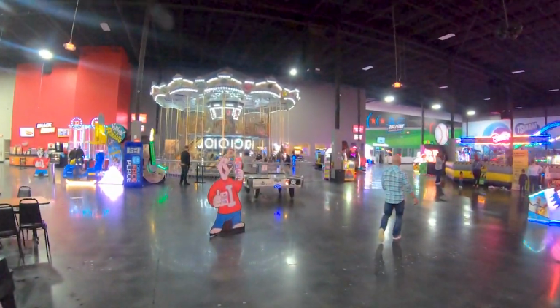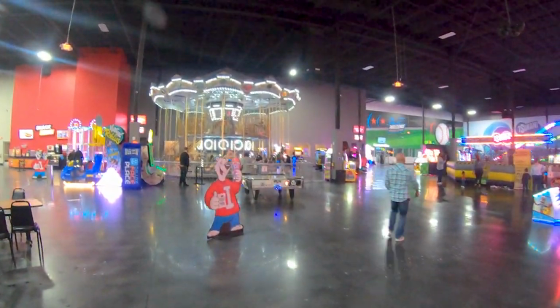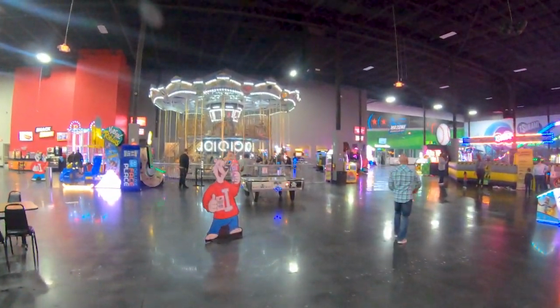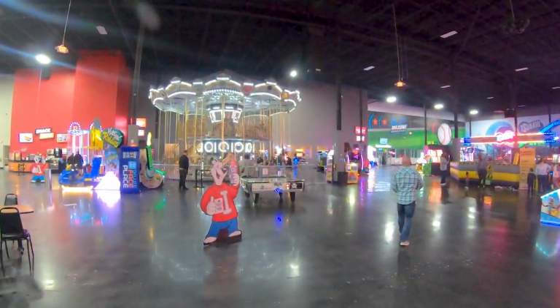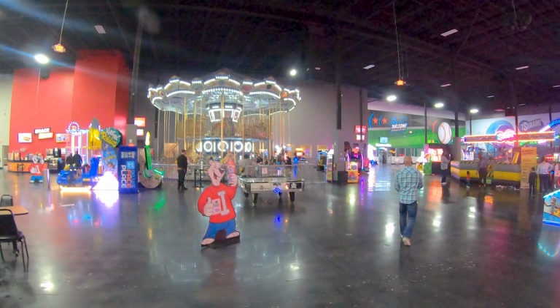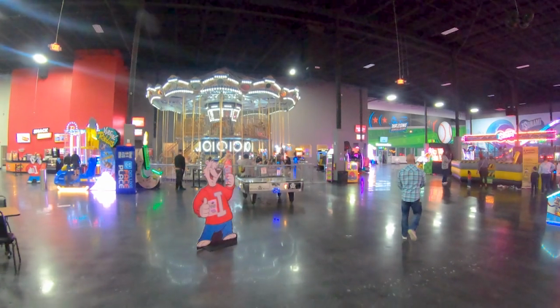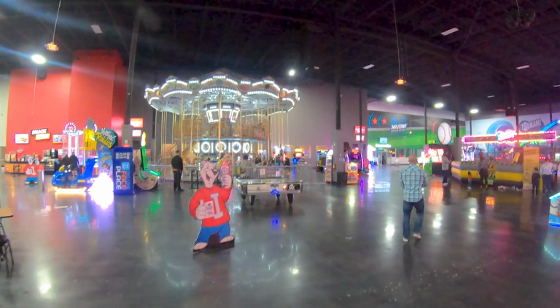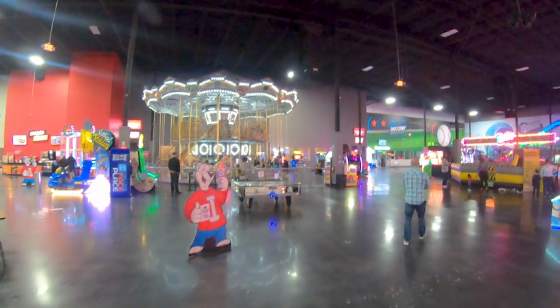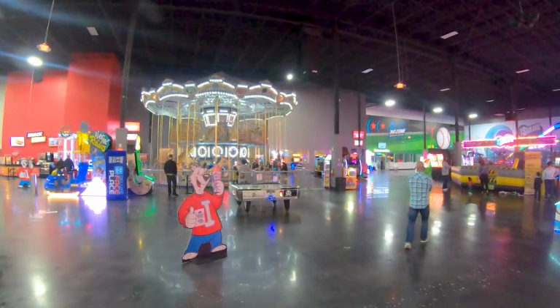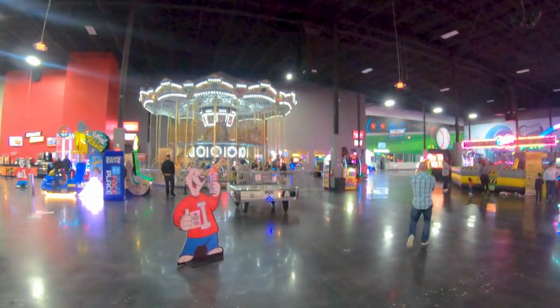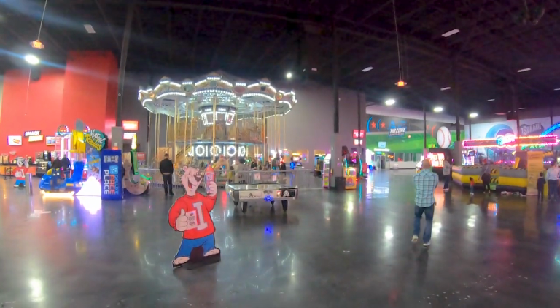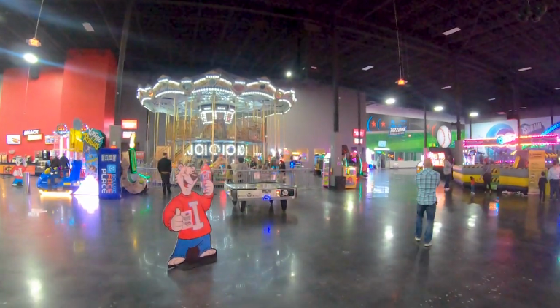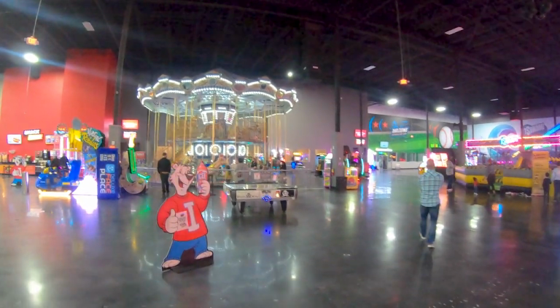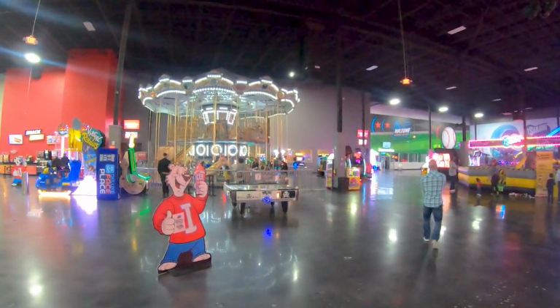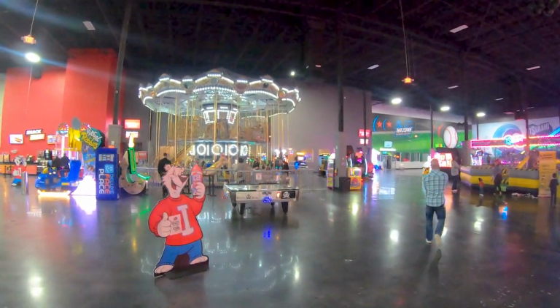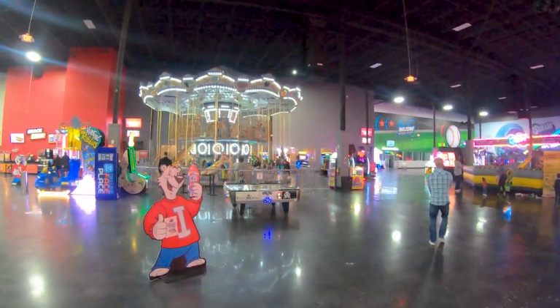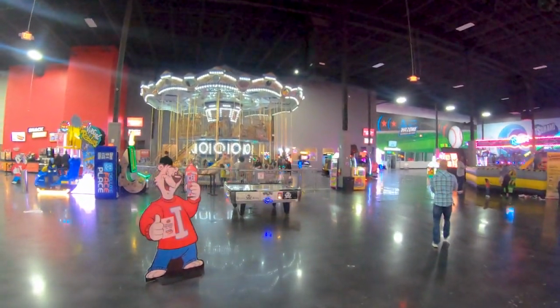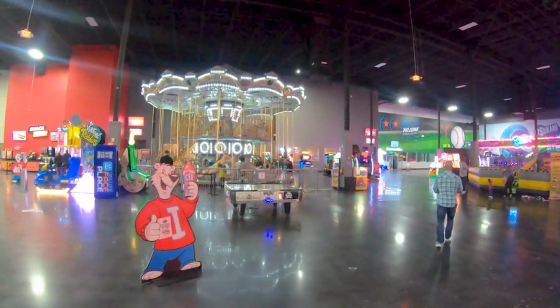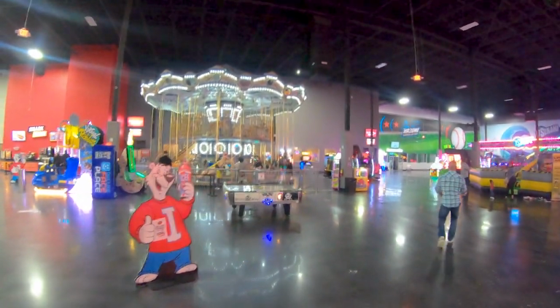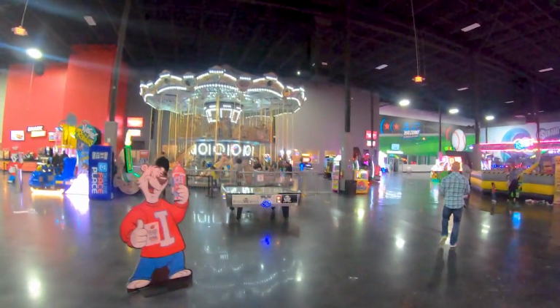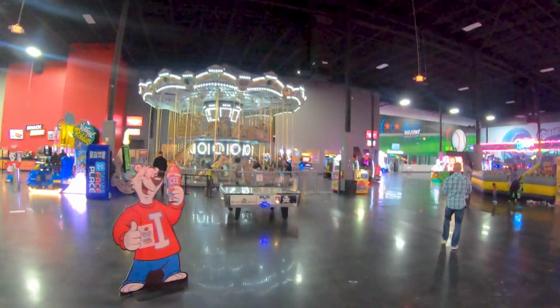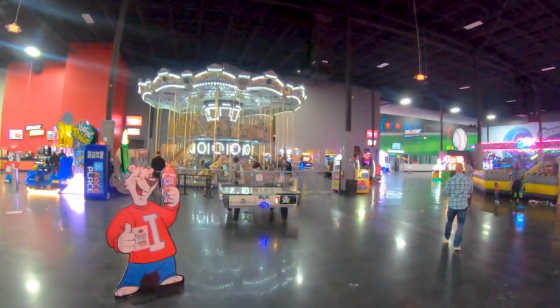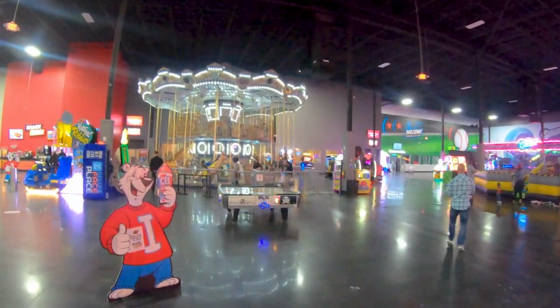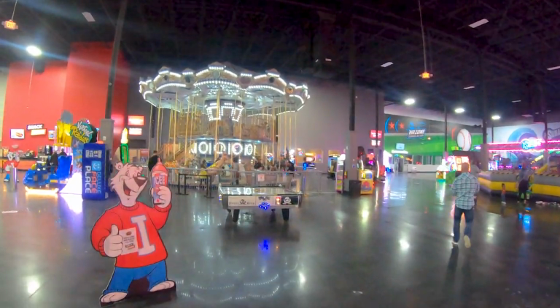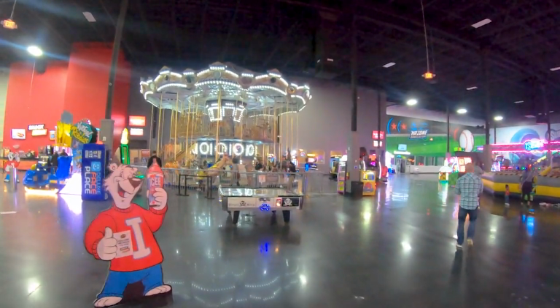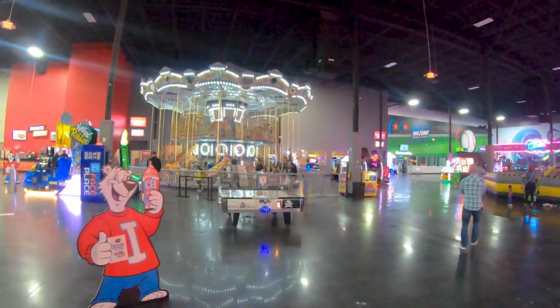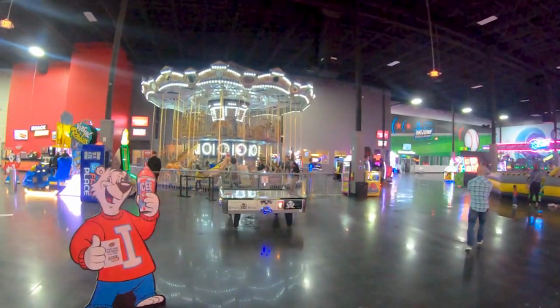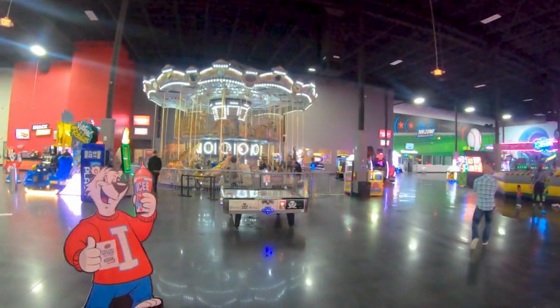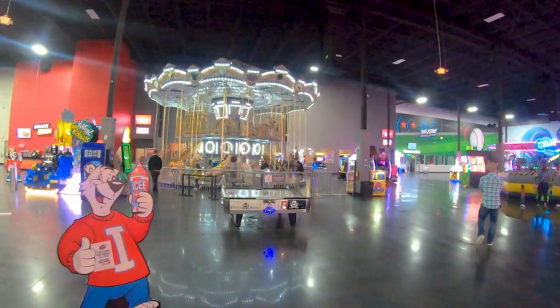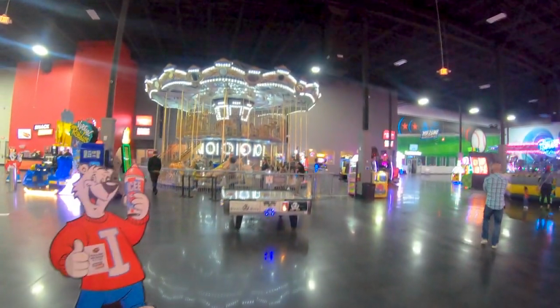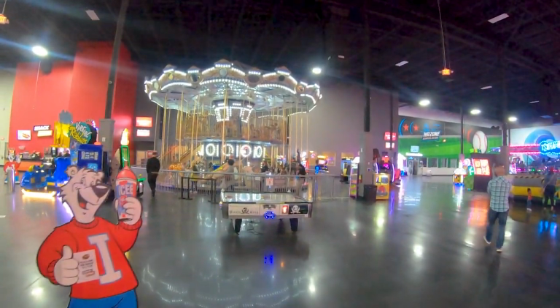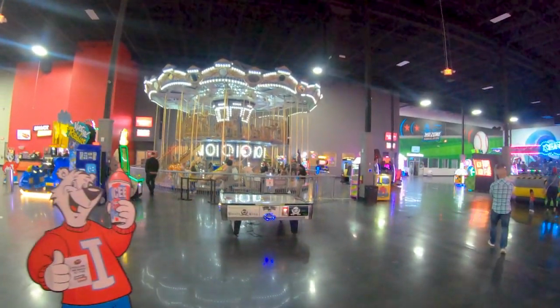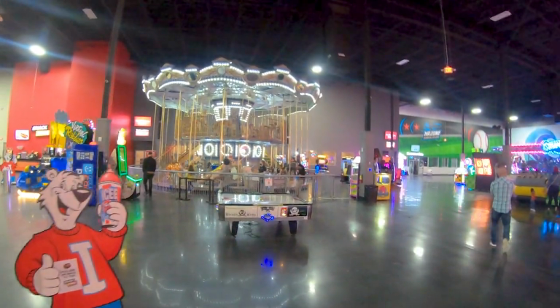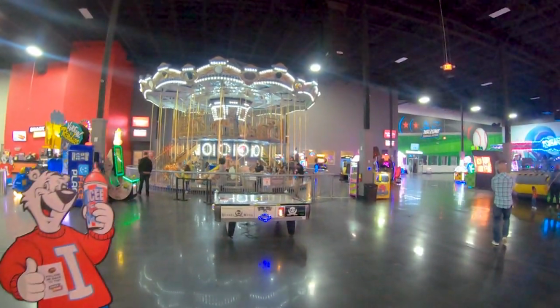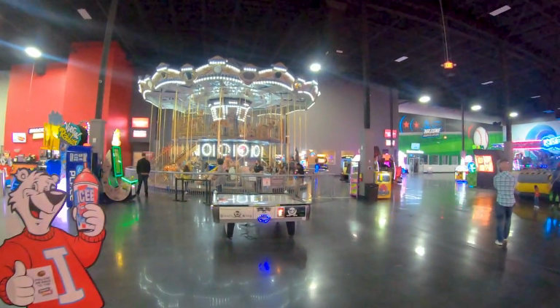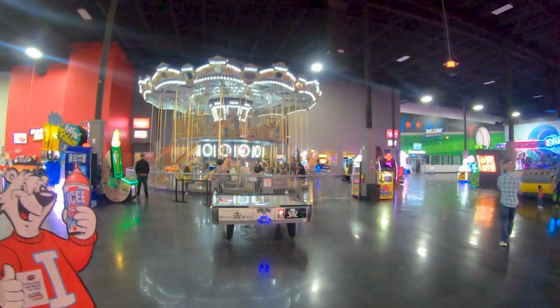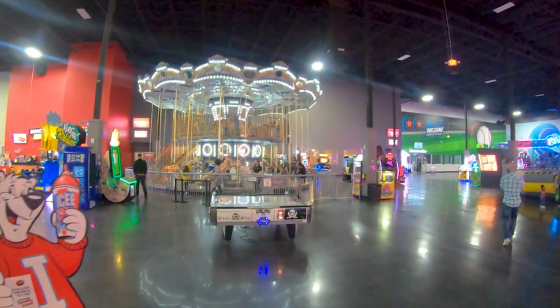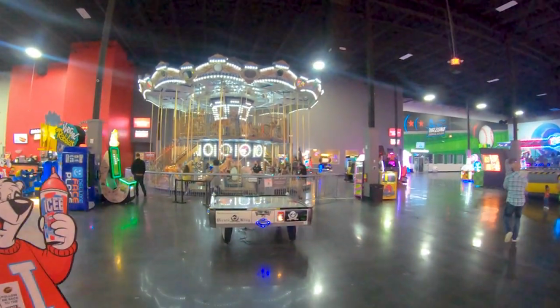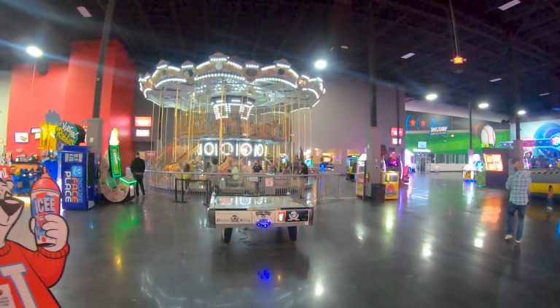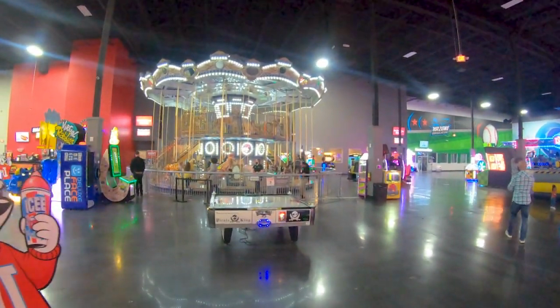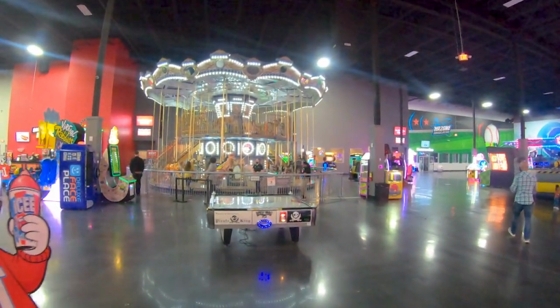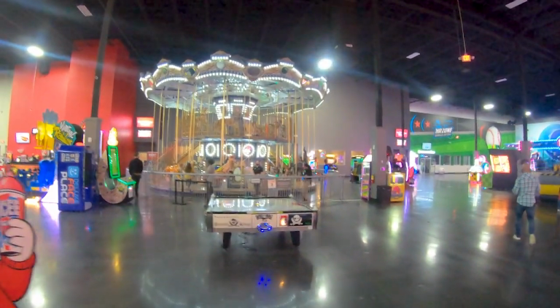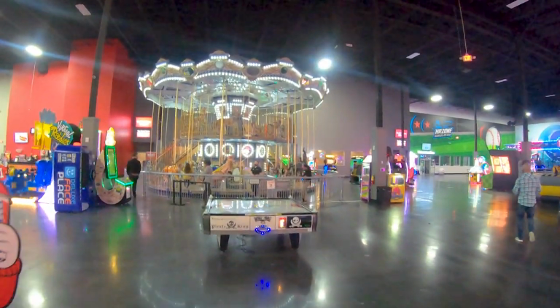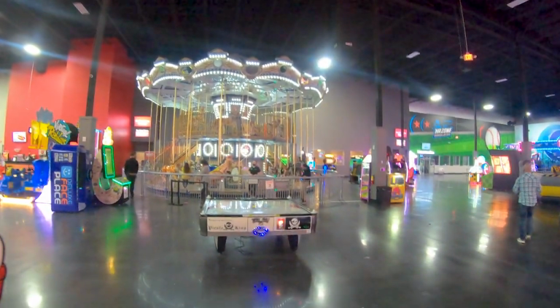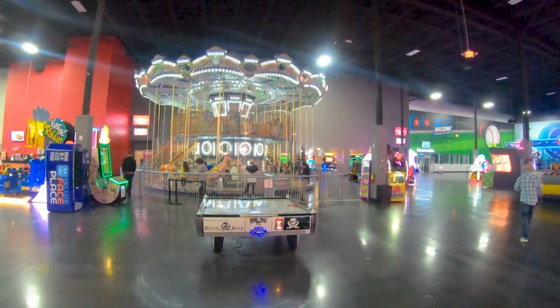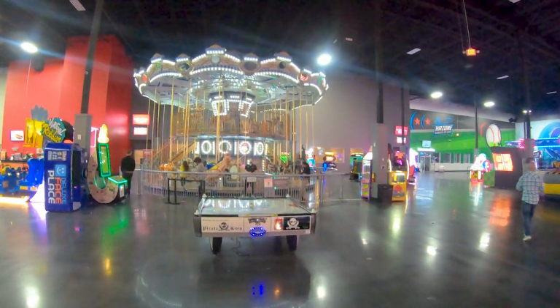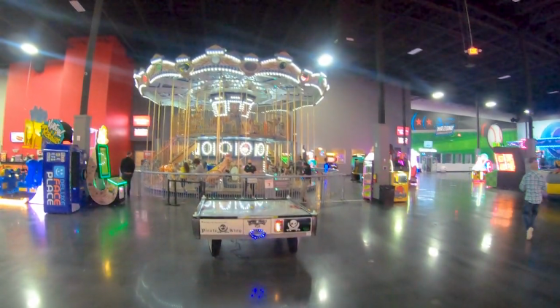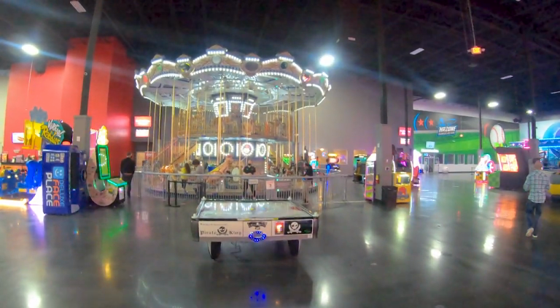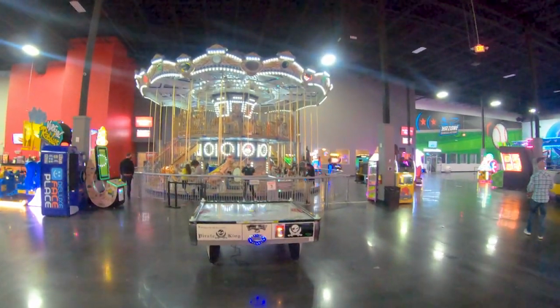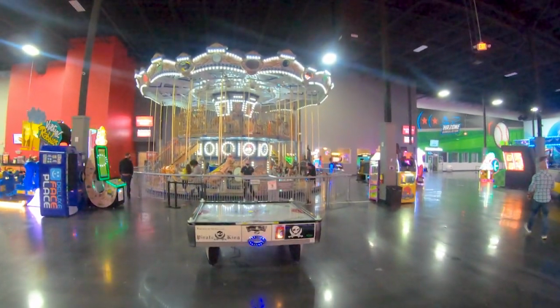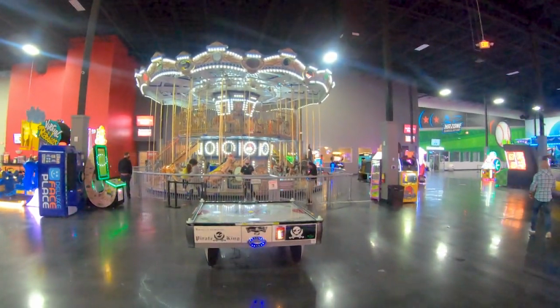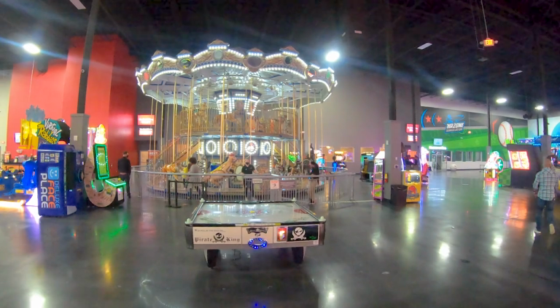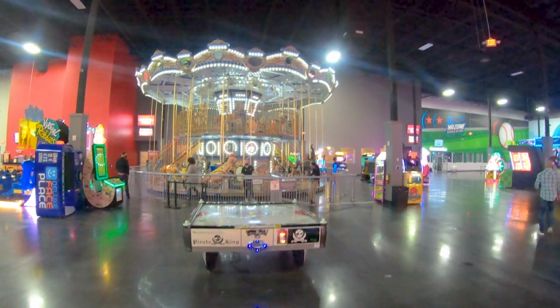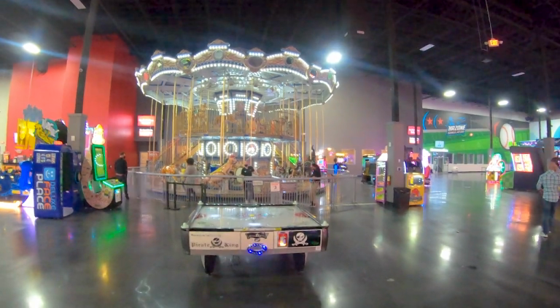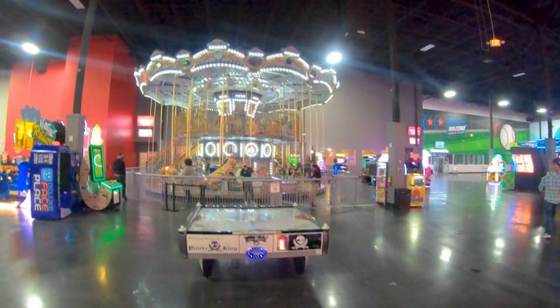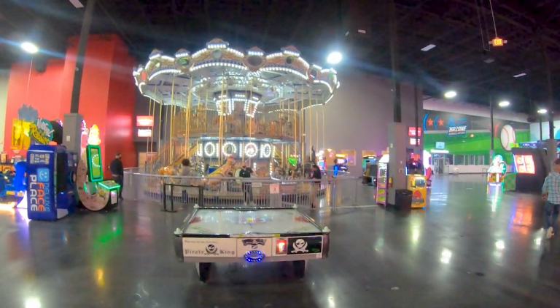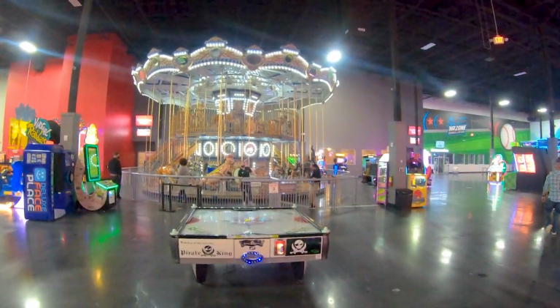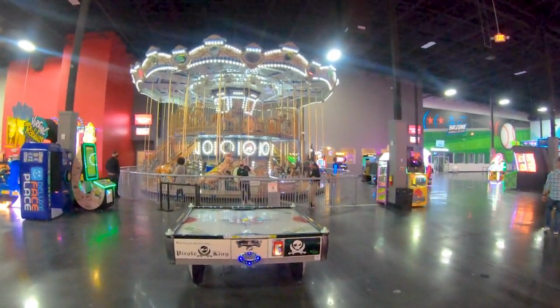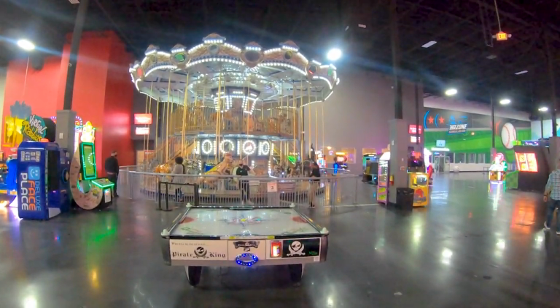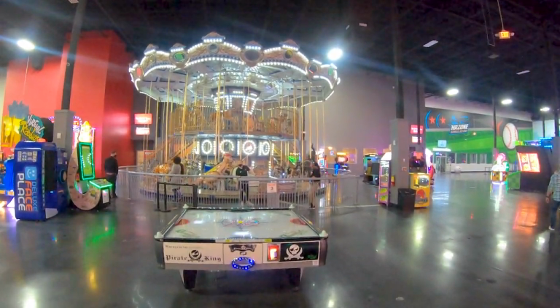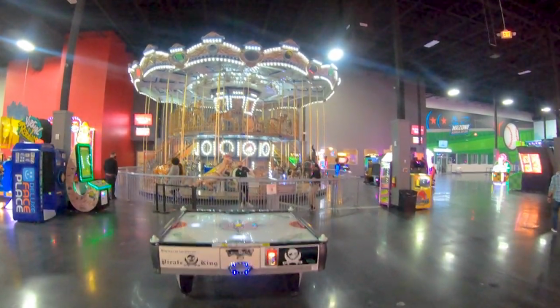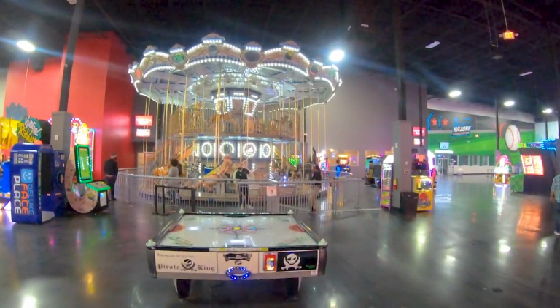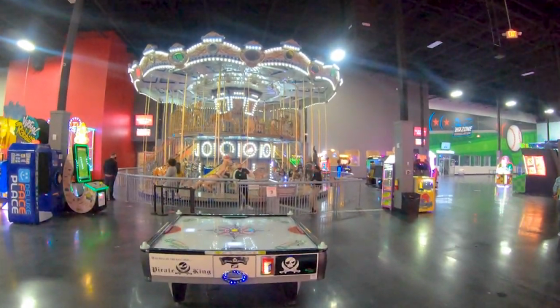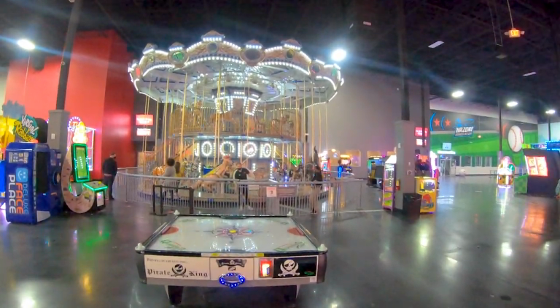You have a double decker carousel, which is not something I was expecting.